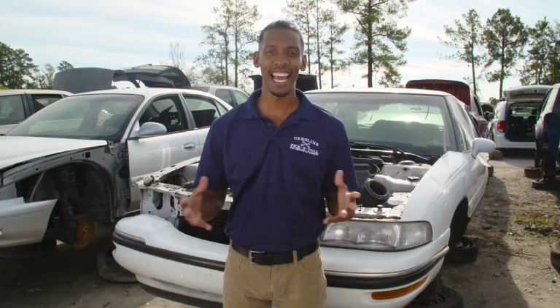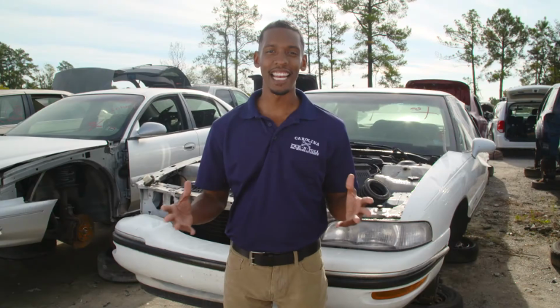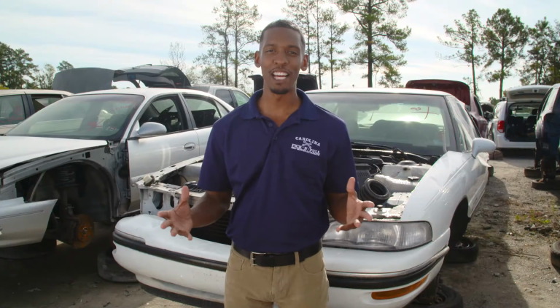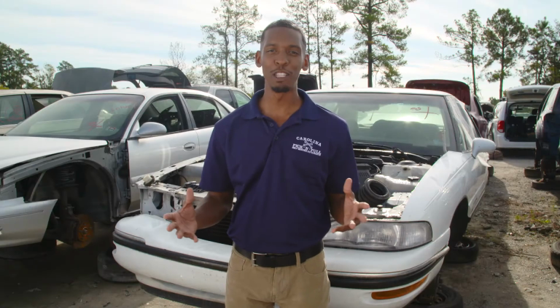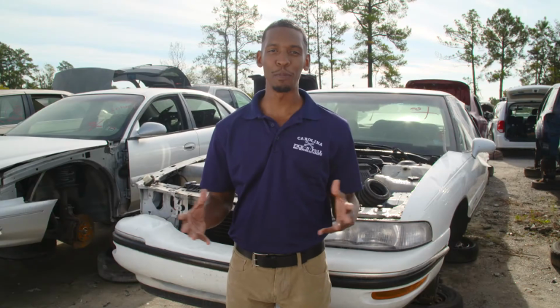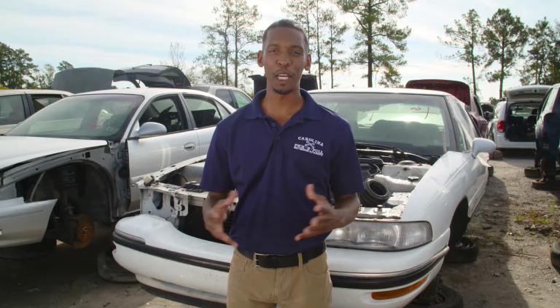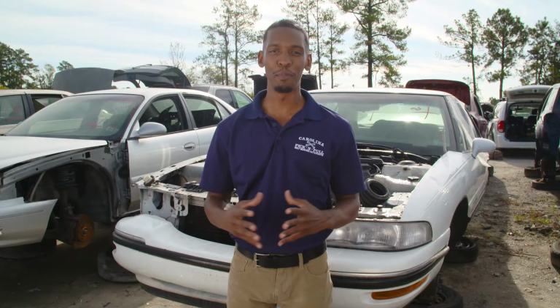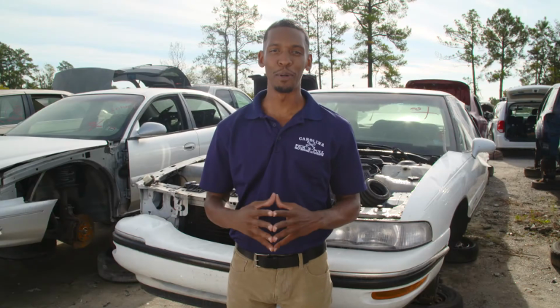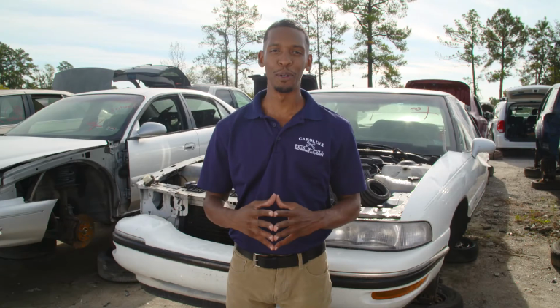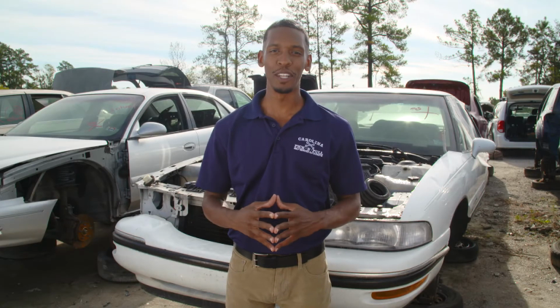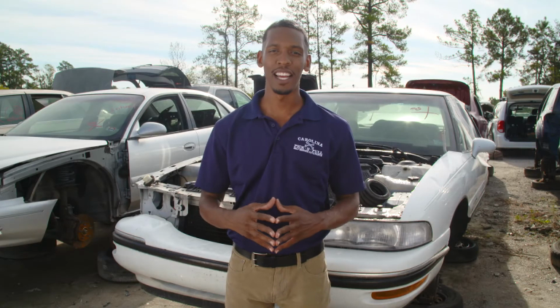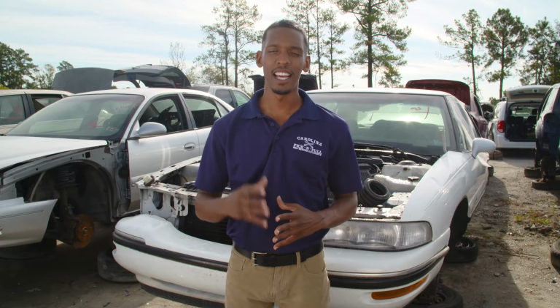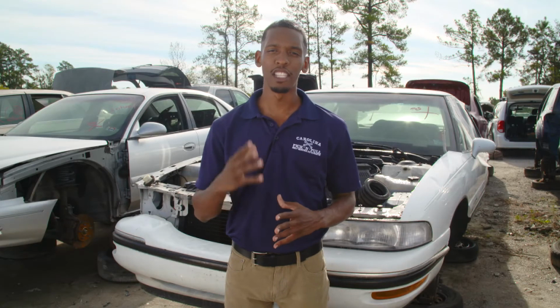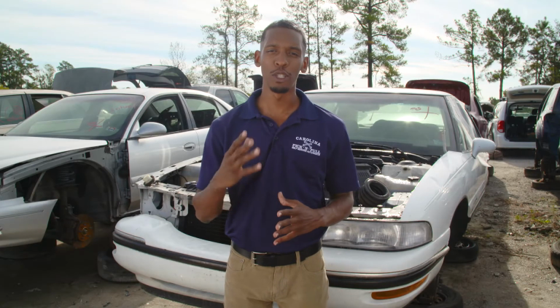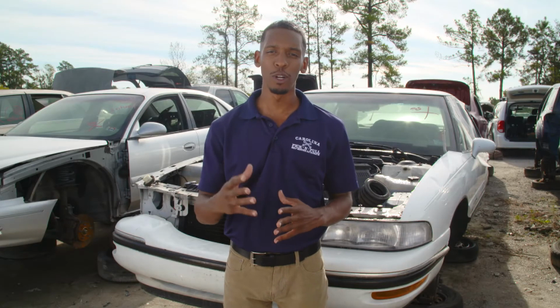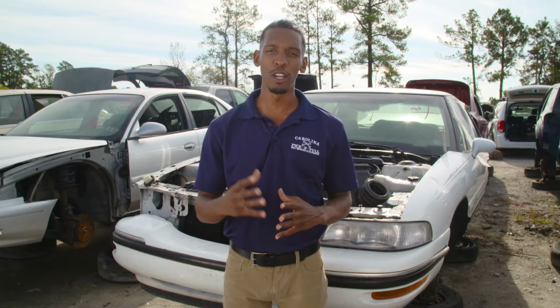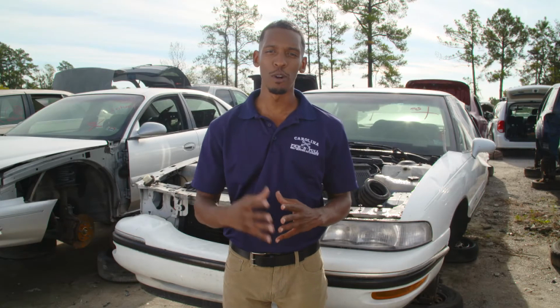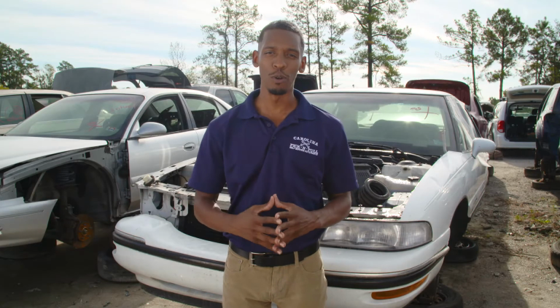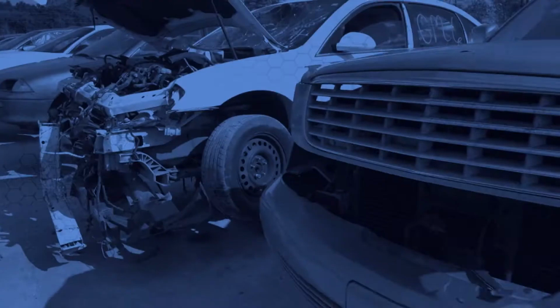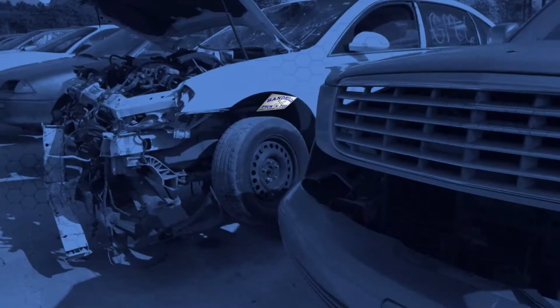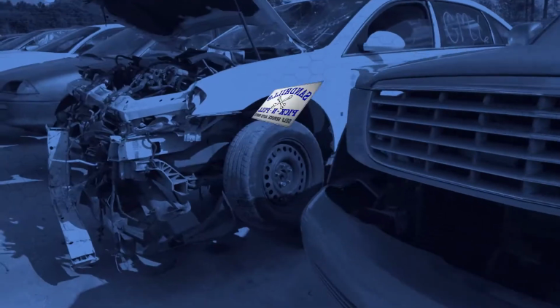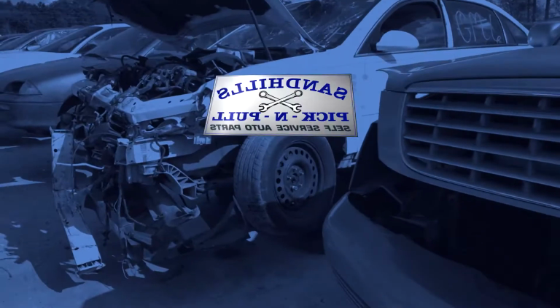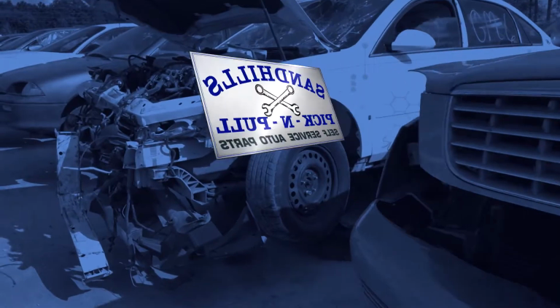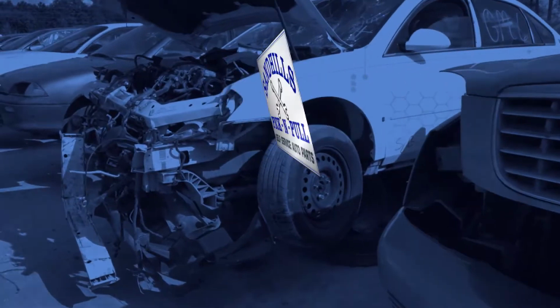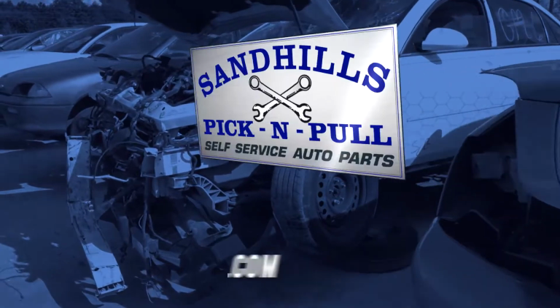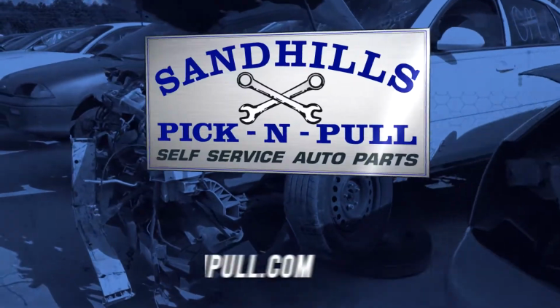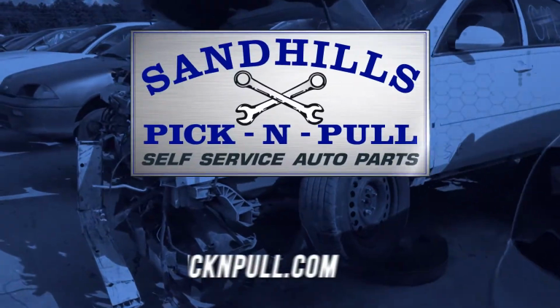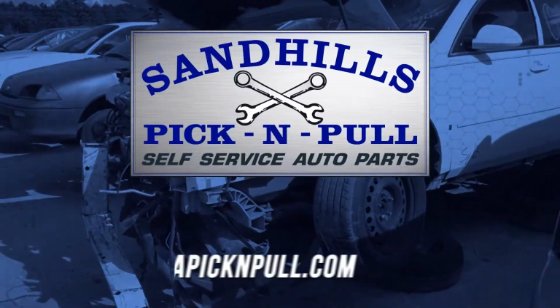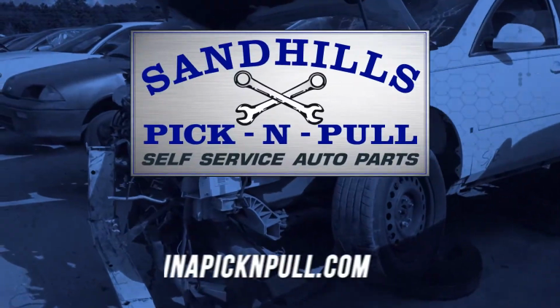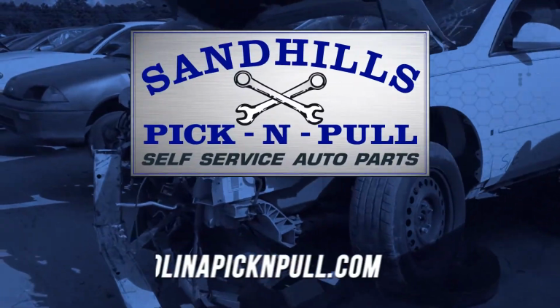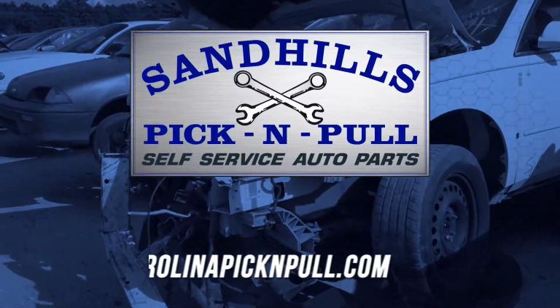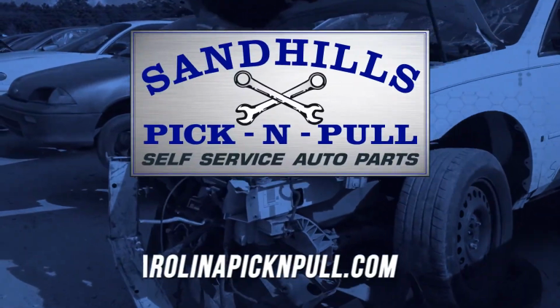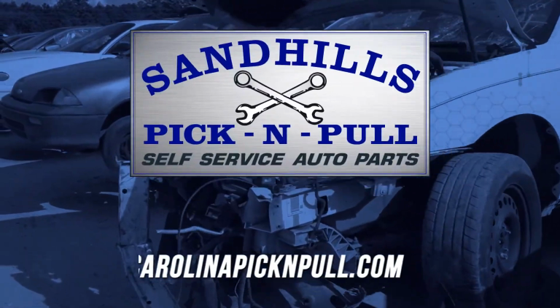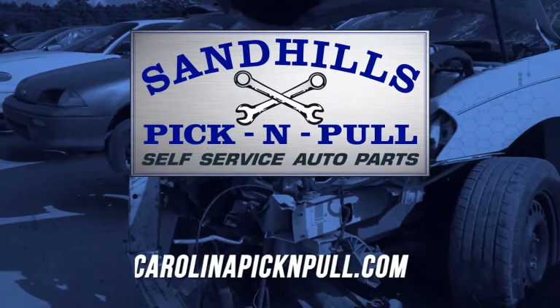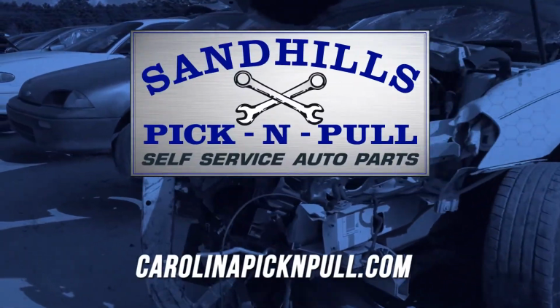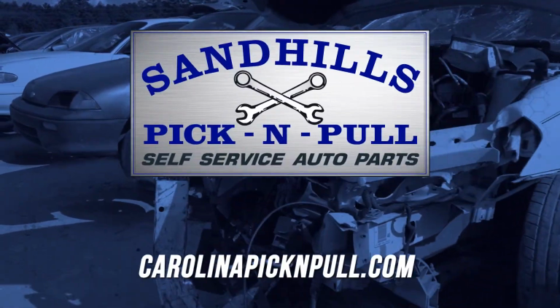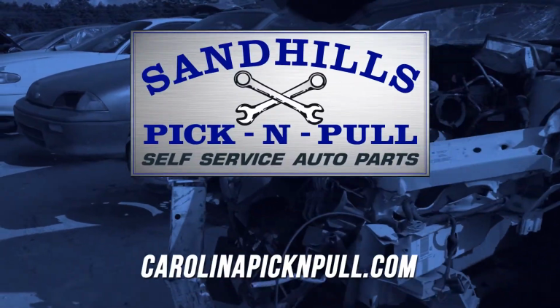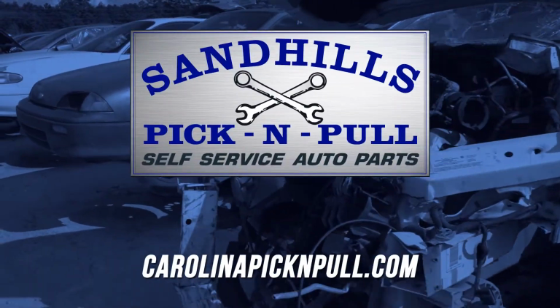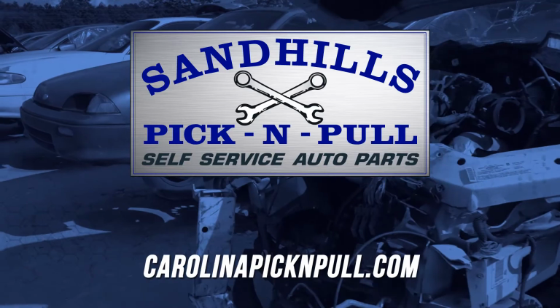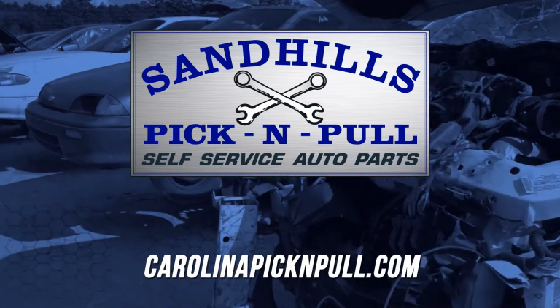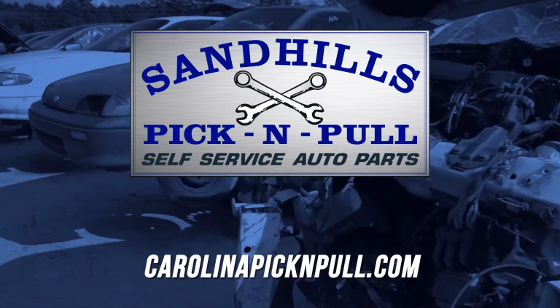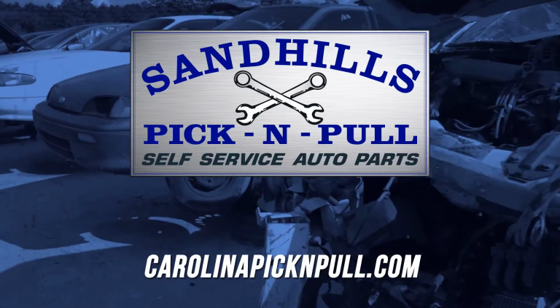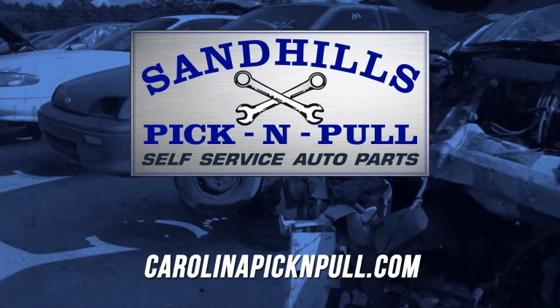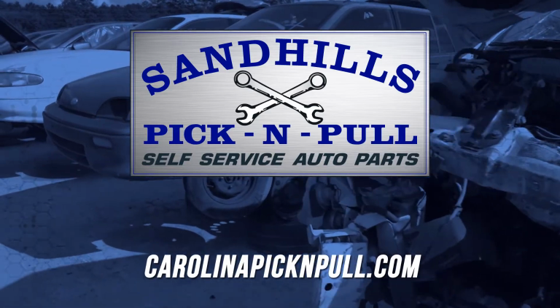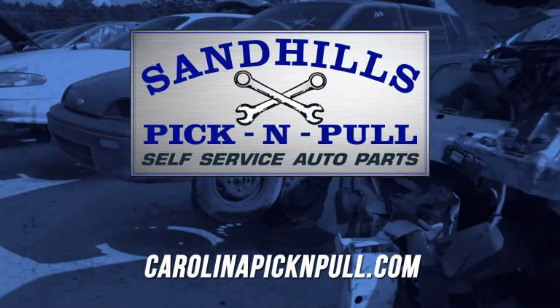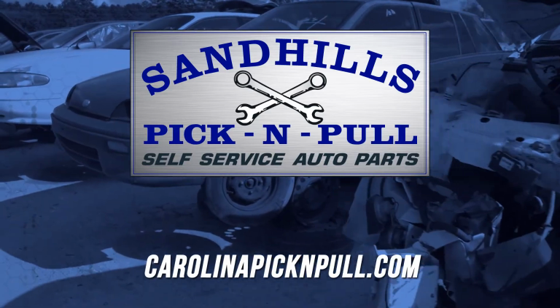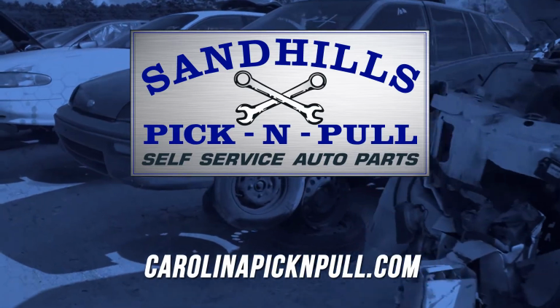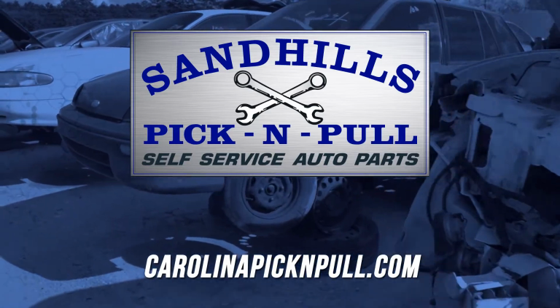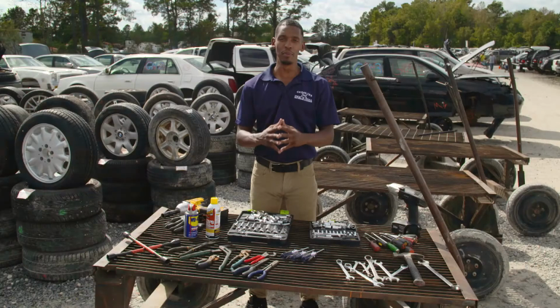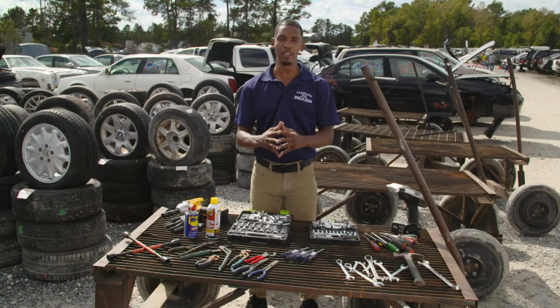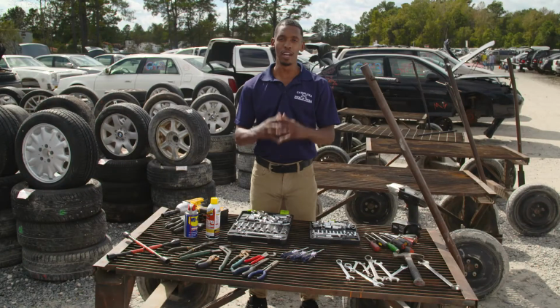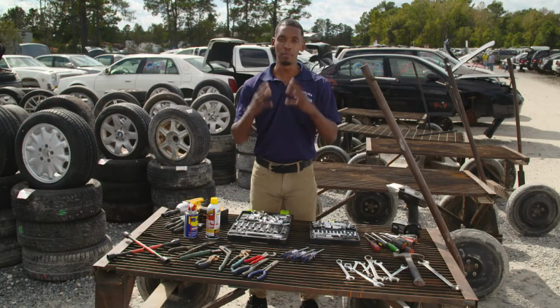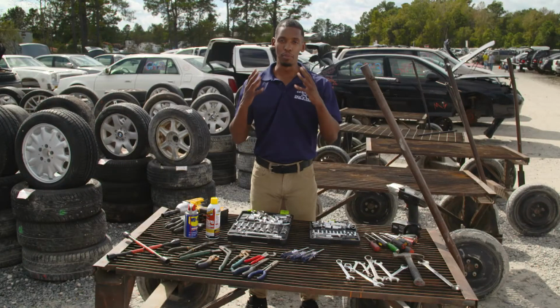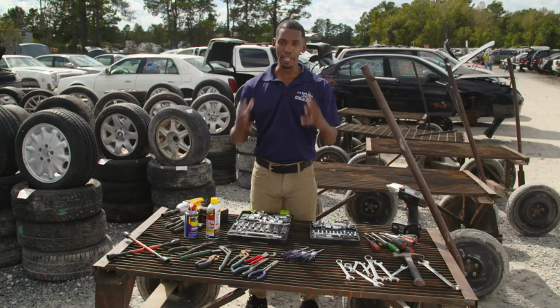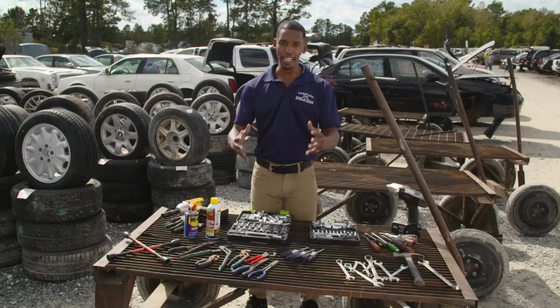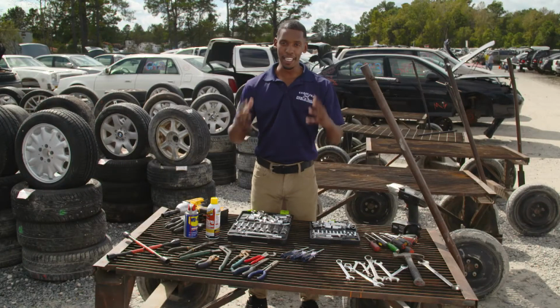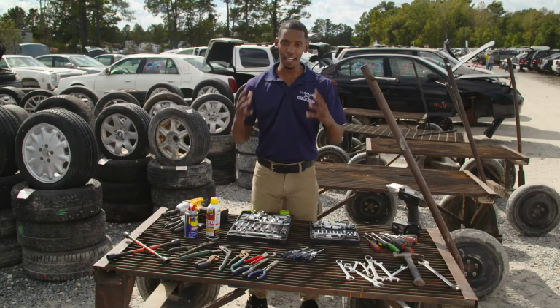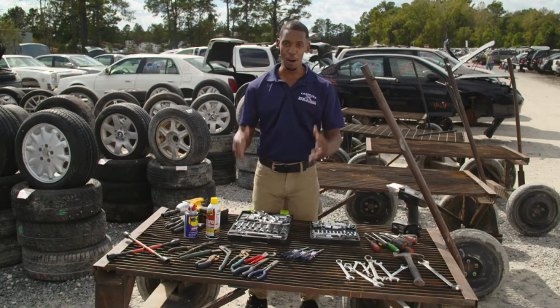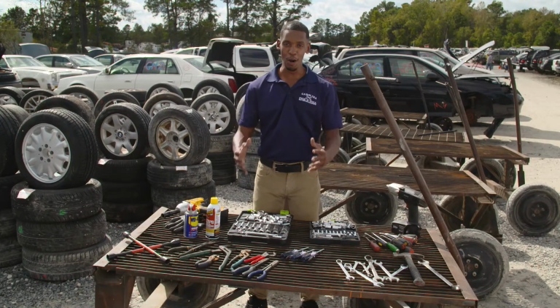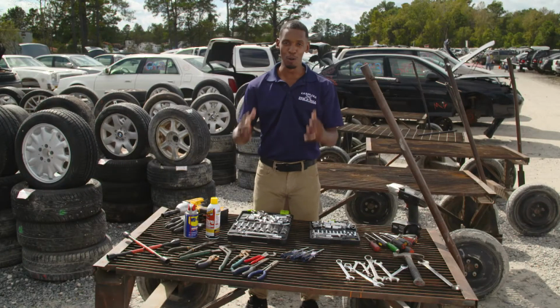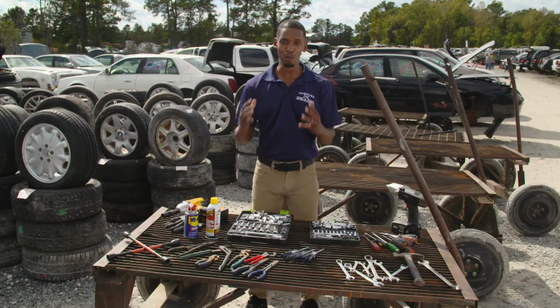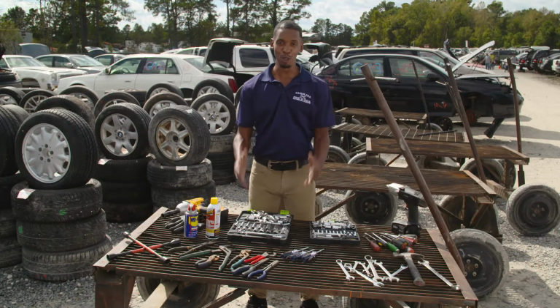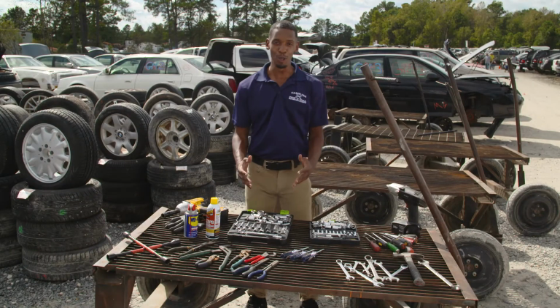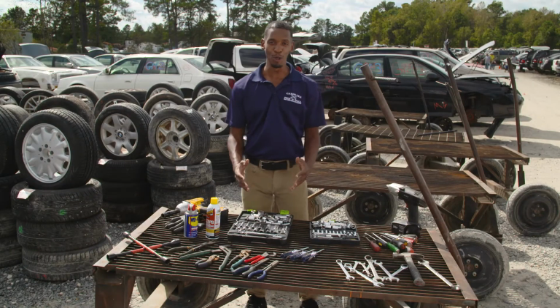Sandhills Pick and Pull is your local self-service auto parts yard. We are self-service, so remember, bring your own tools.